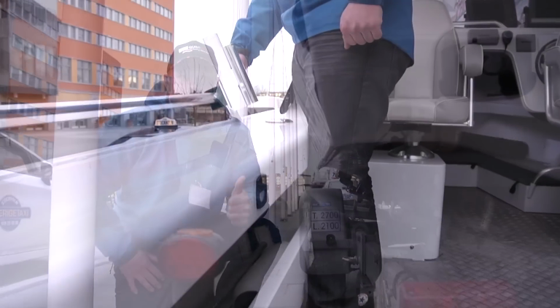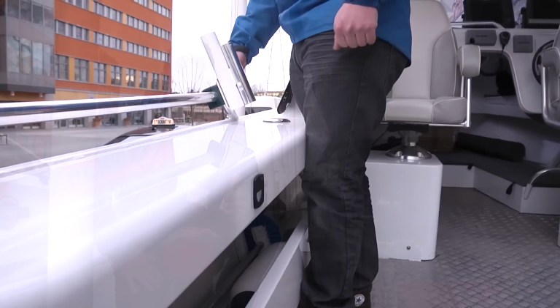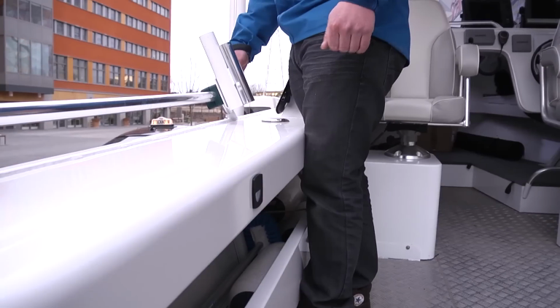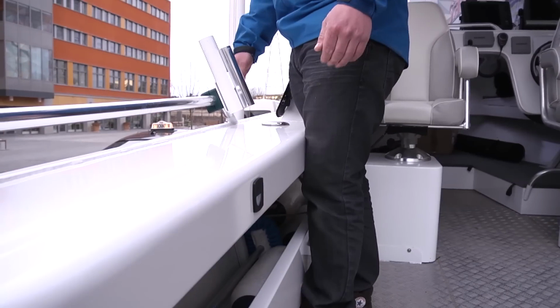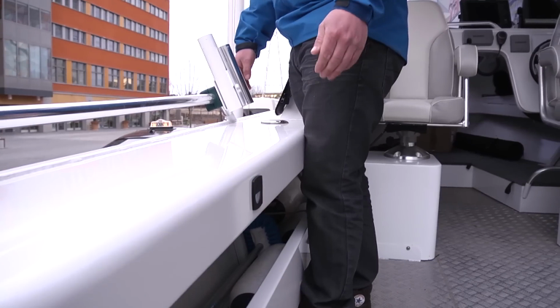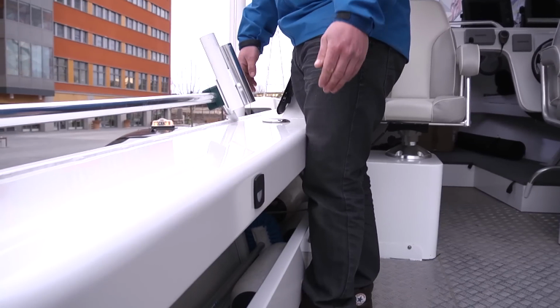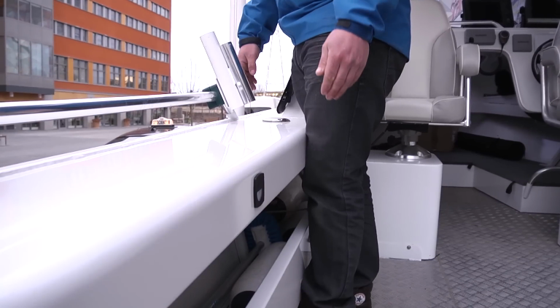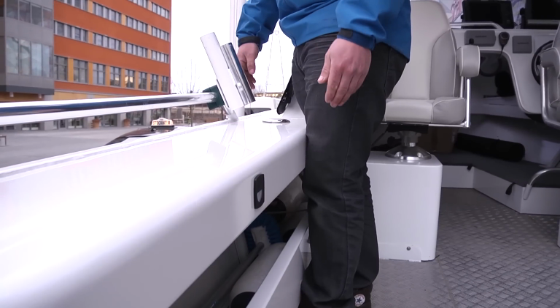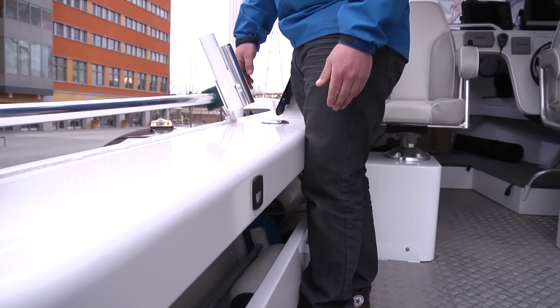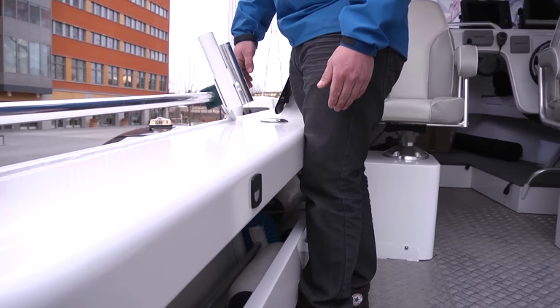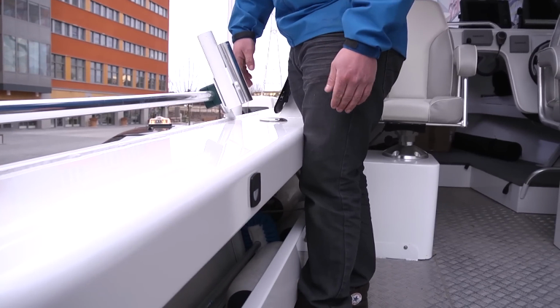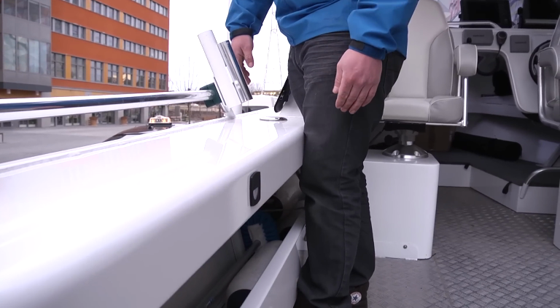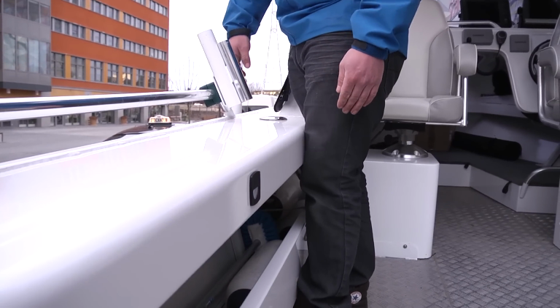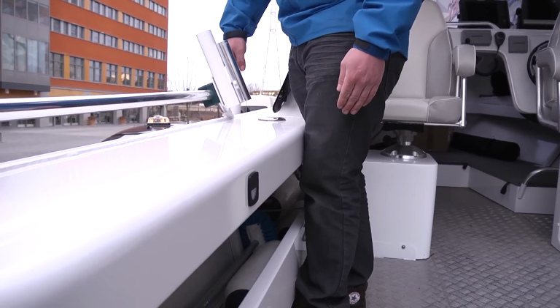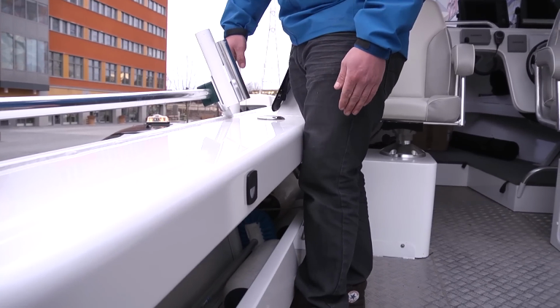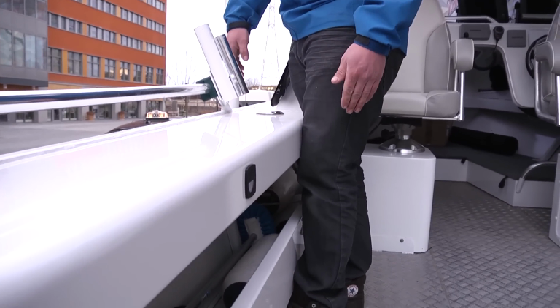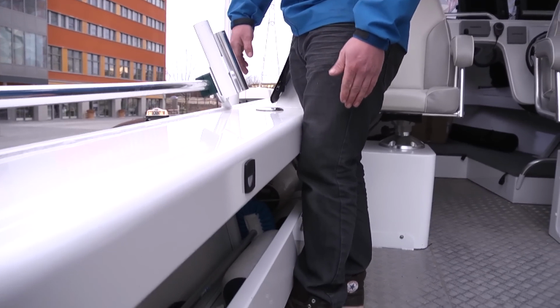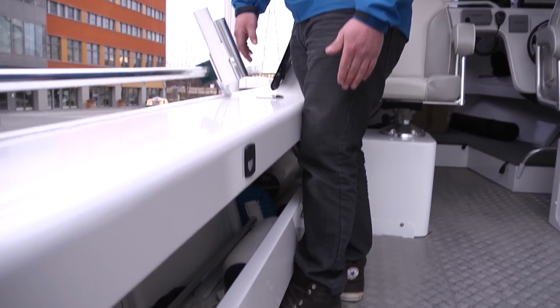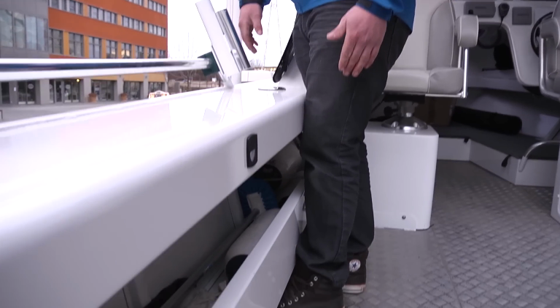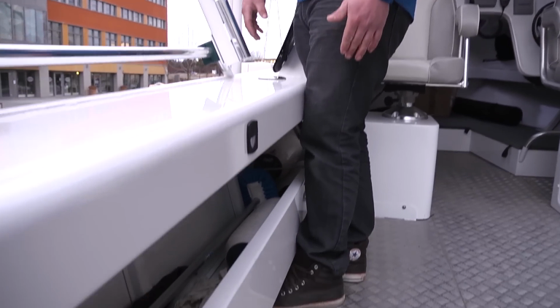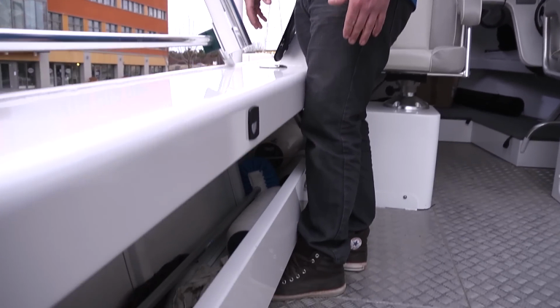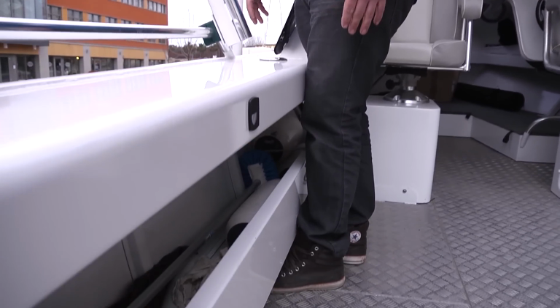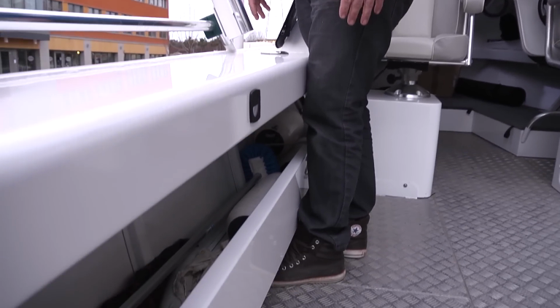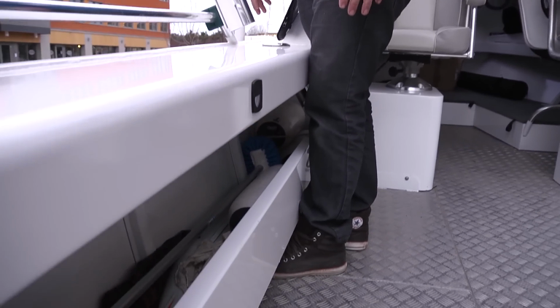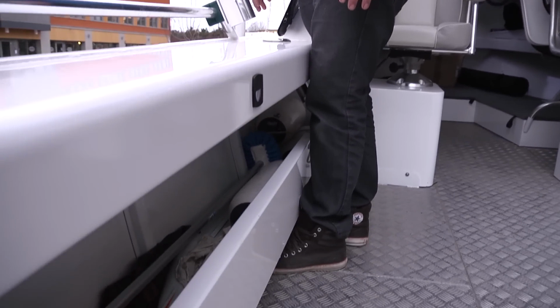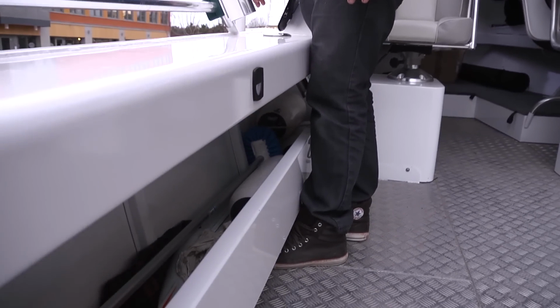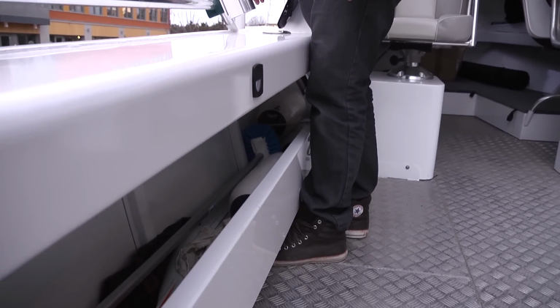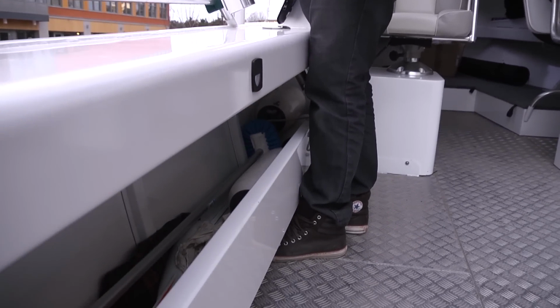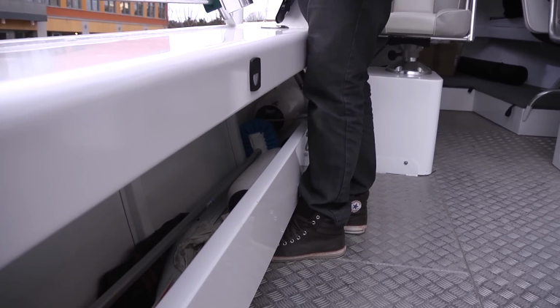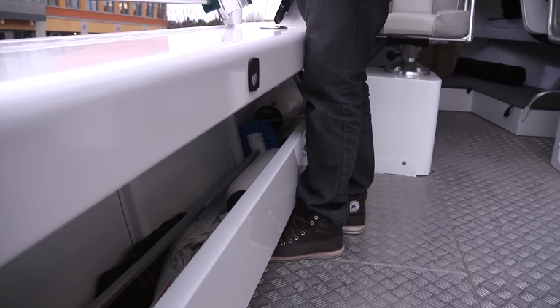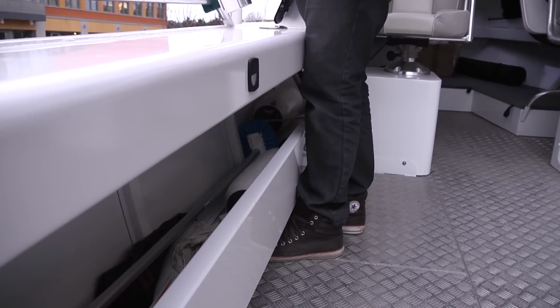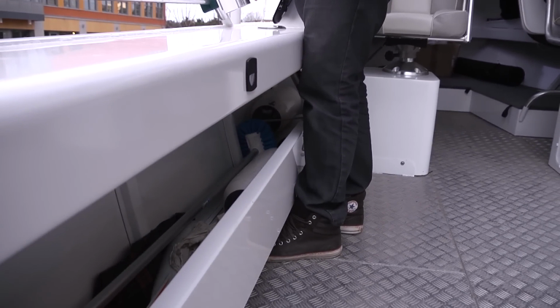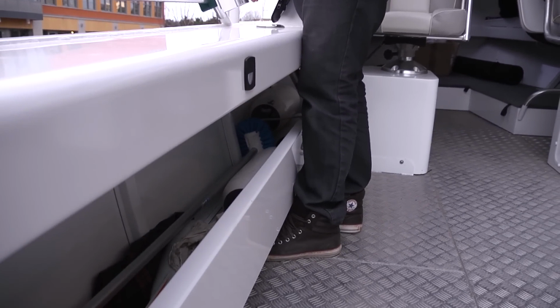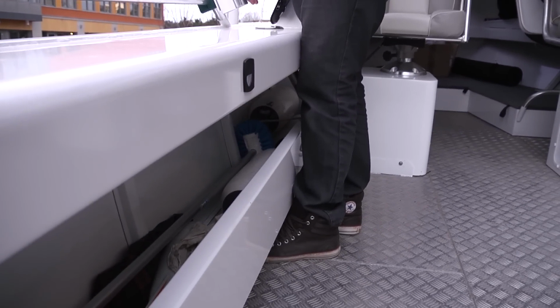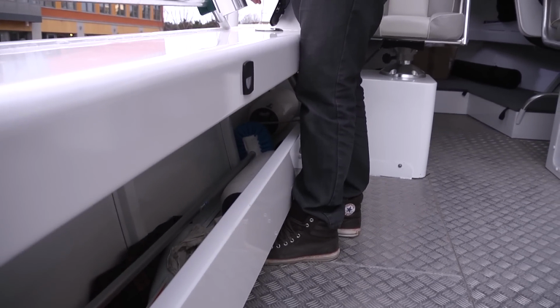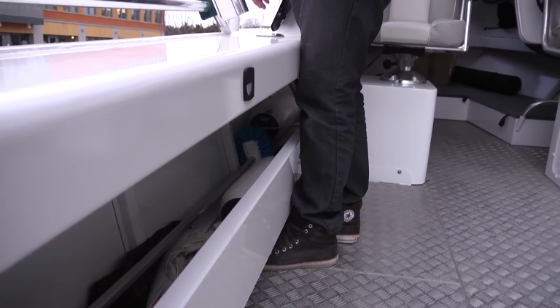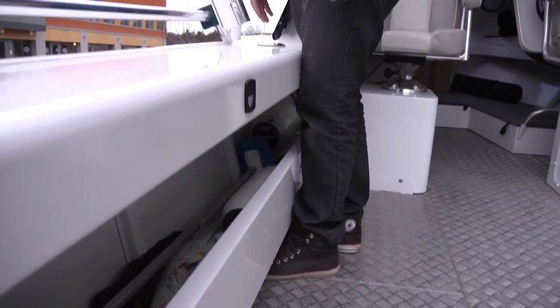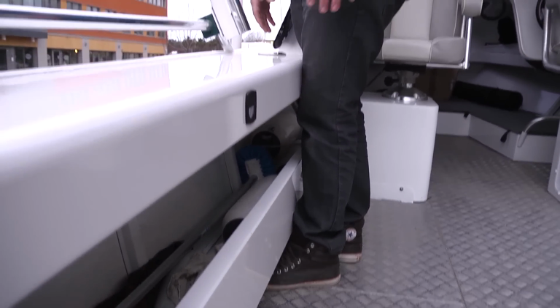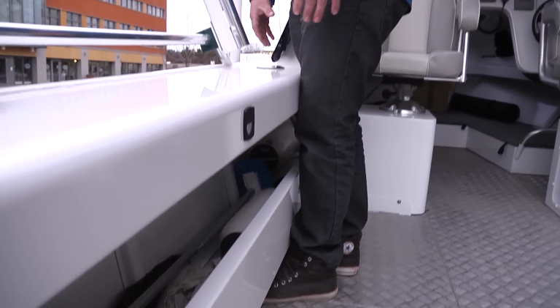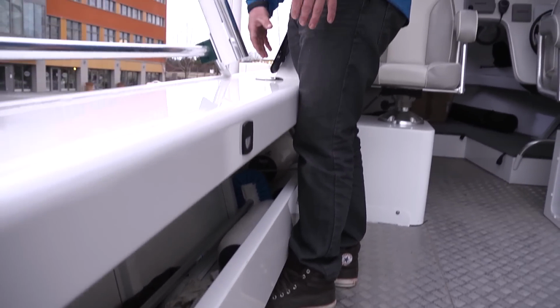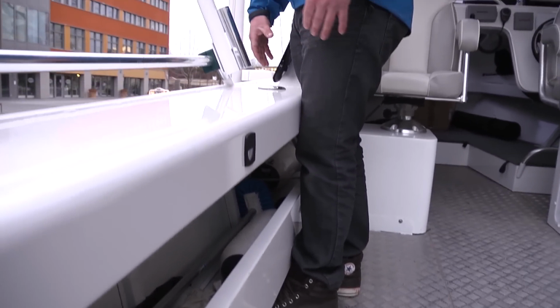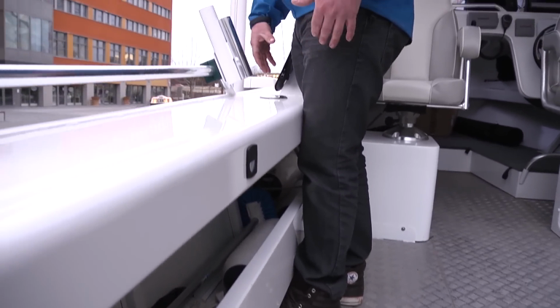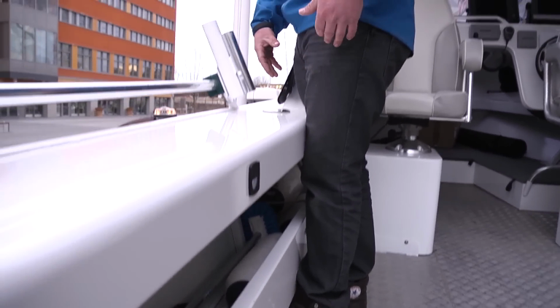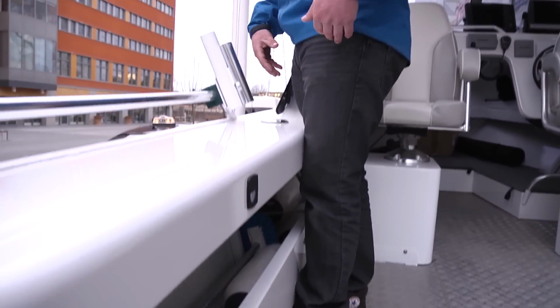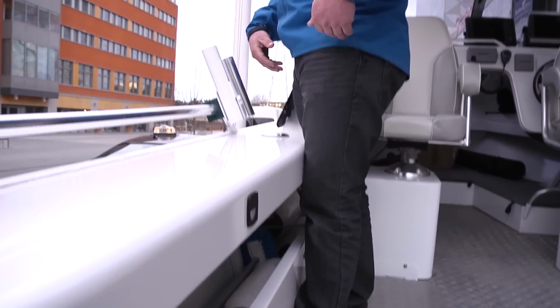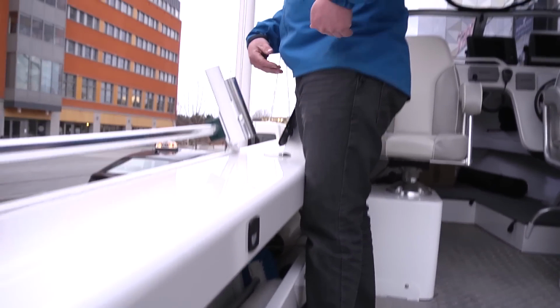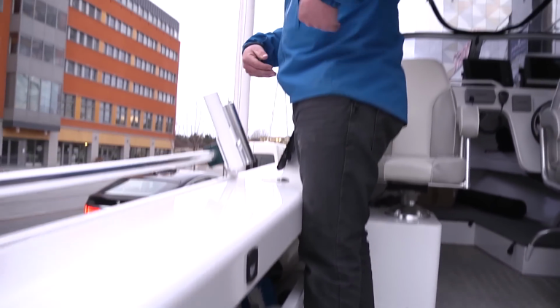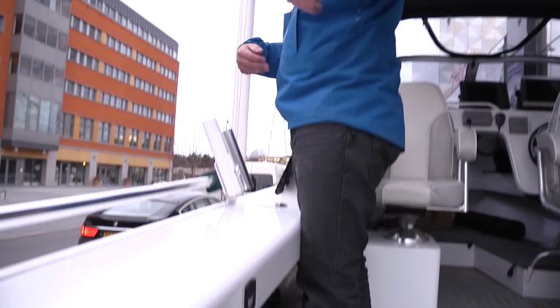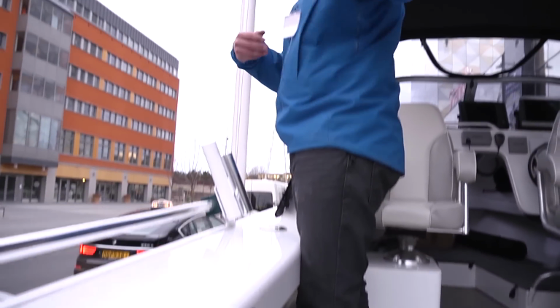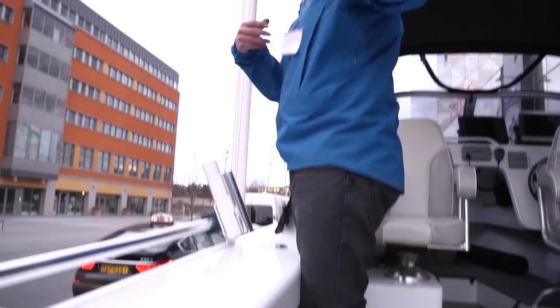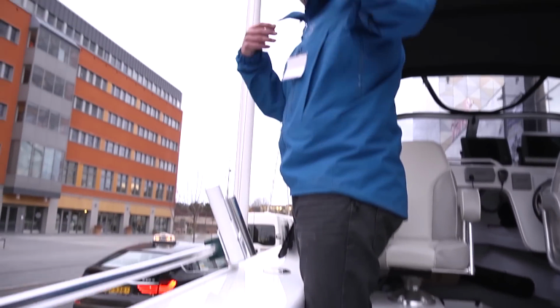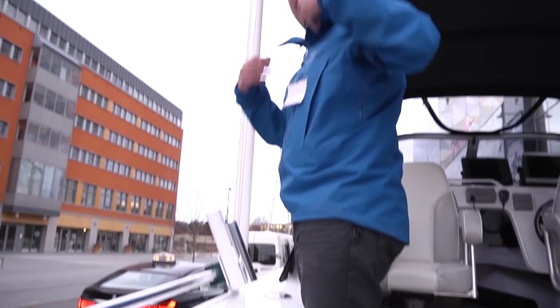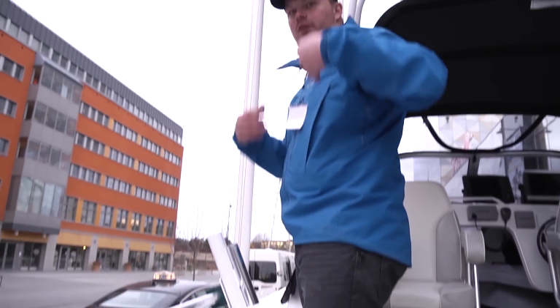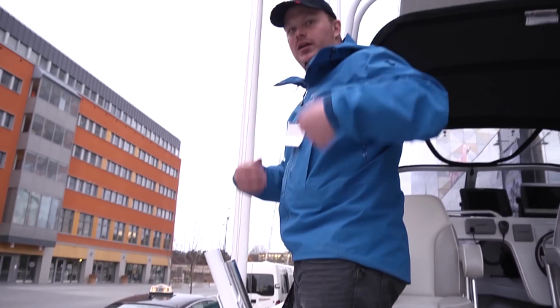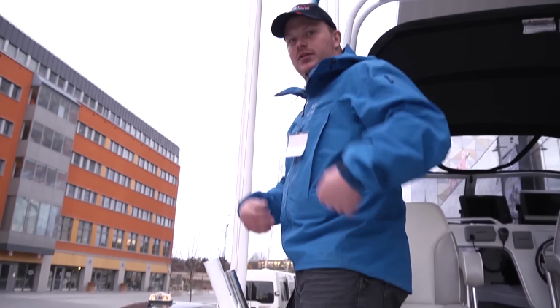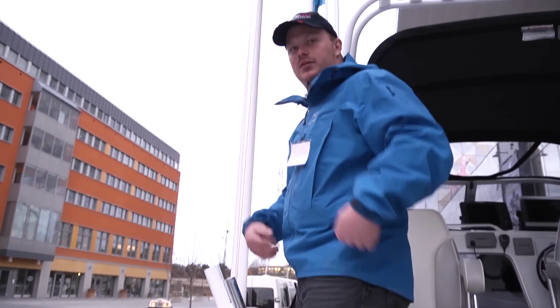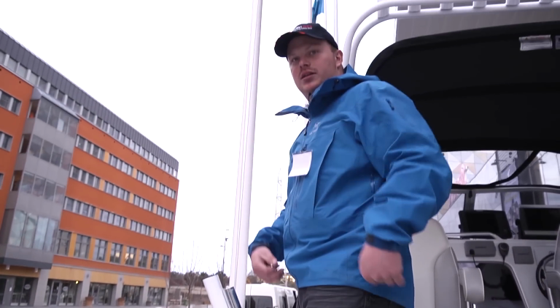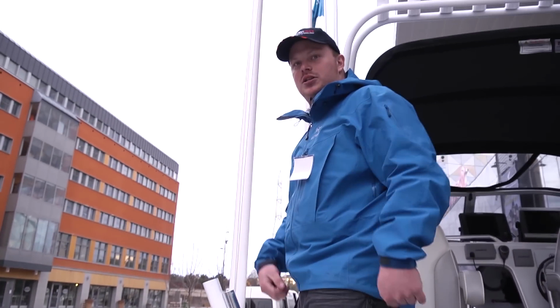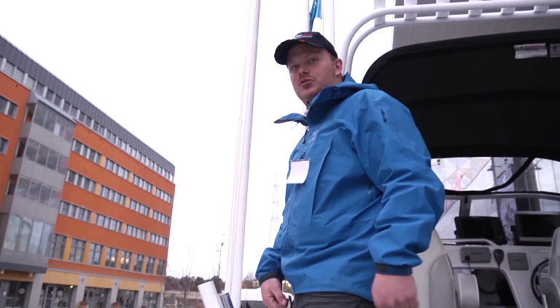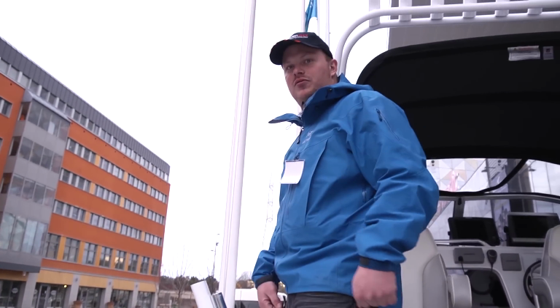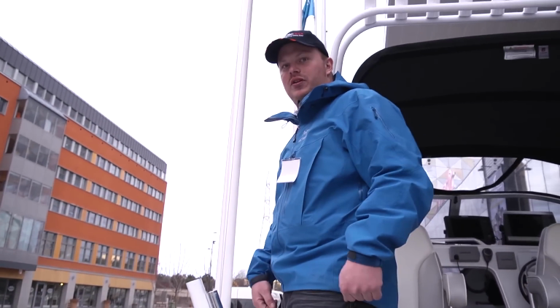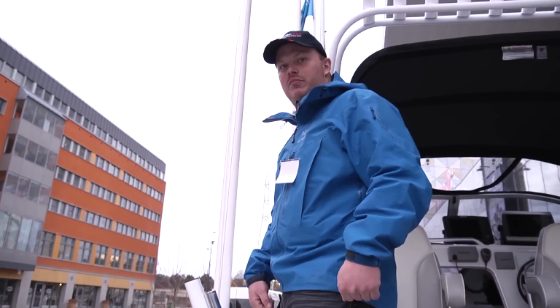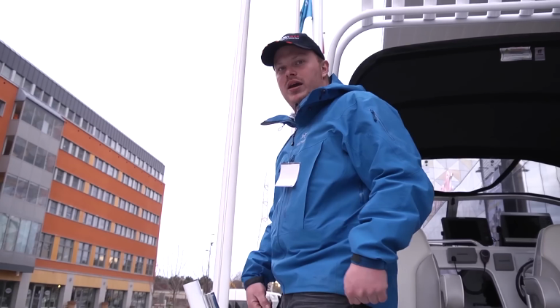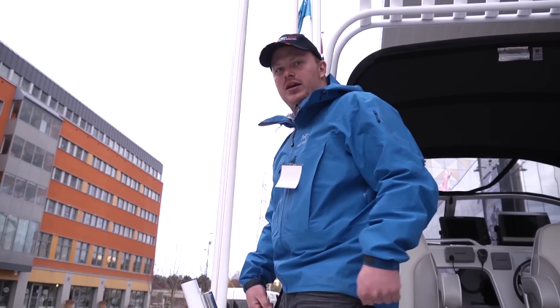Here we see the standing position when you are fishing in the Quintrex. It is perfect standing — nice and upright. It is good for the back.